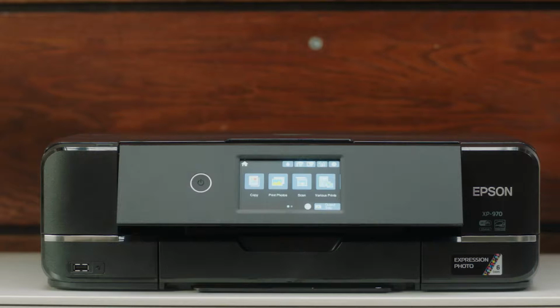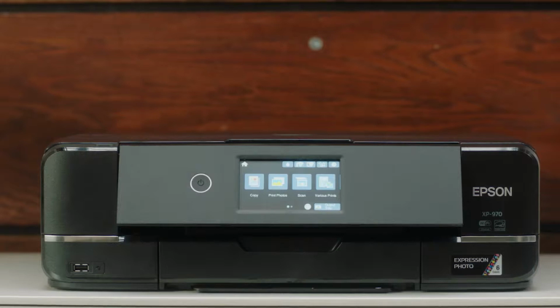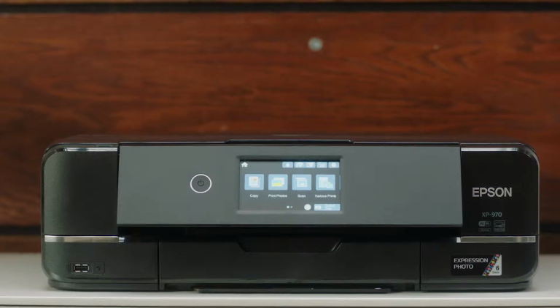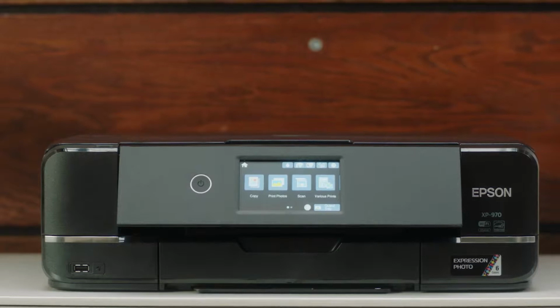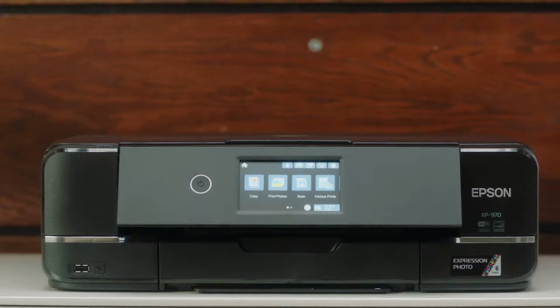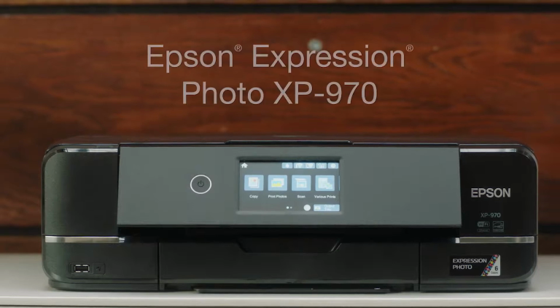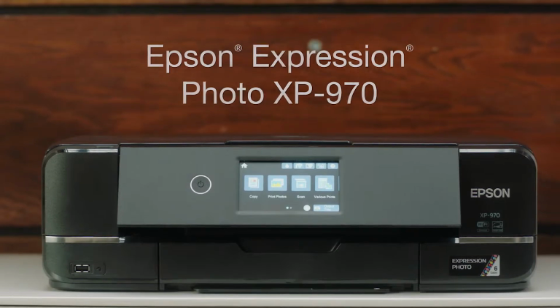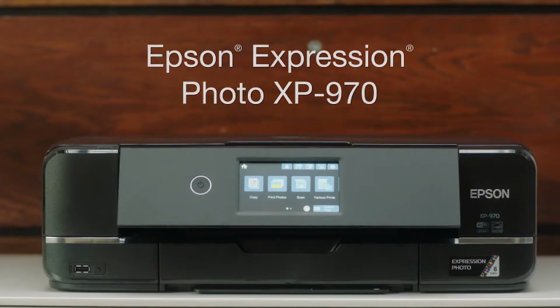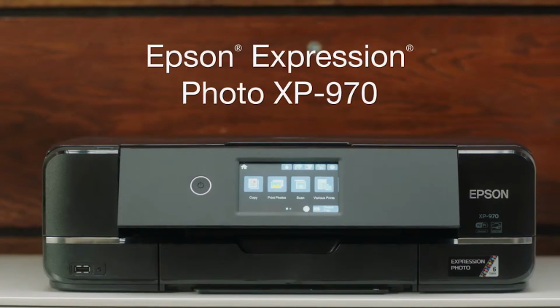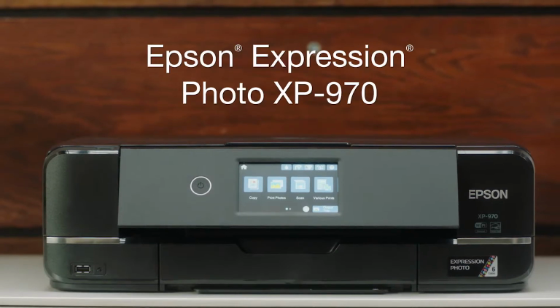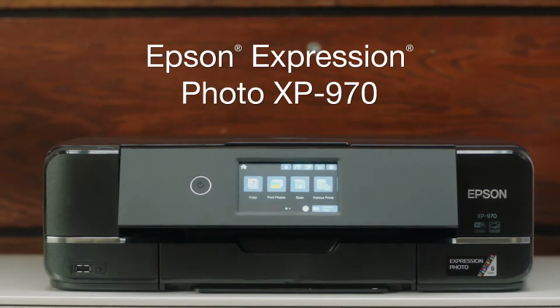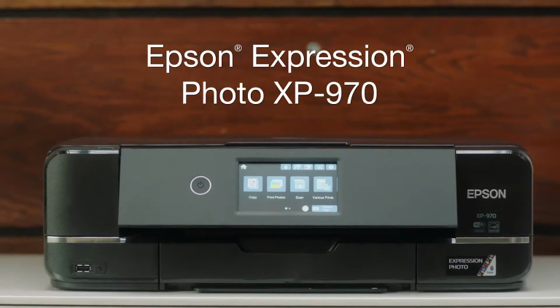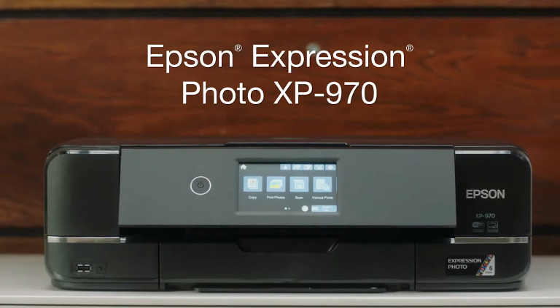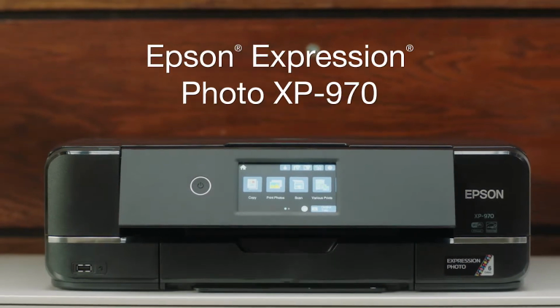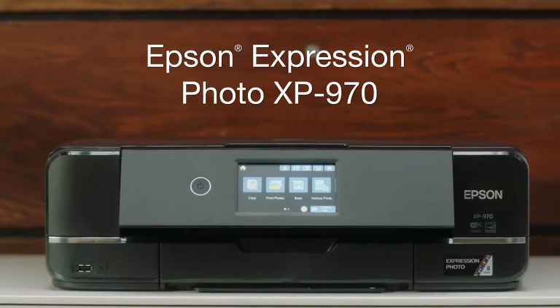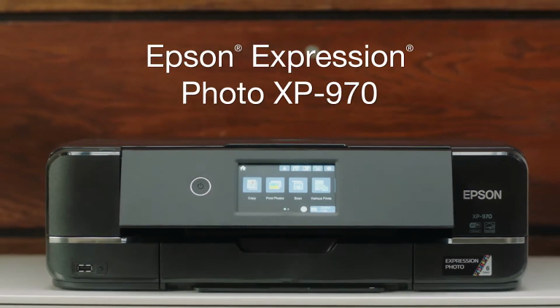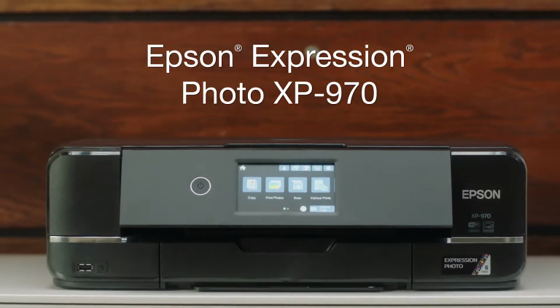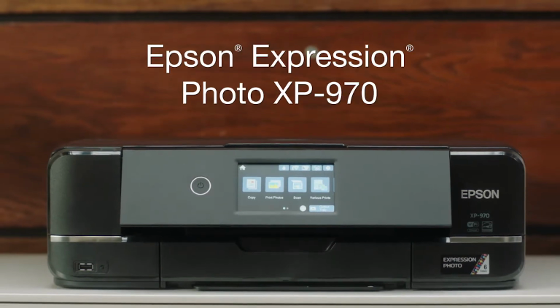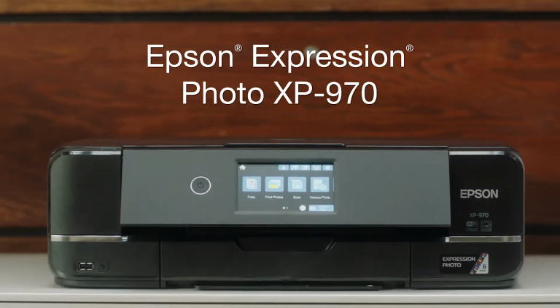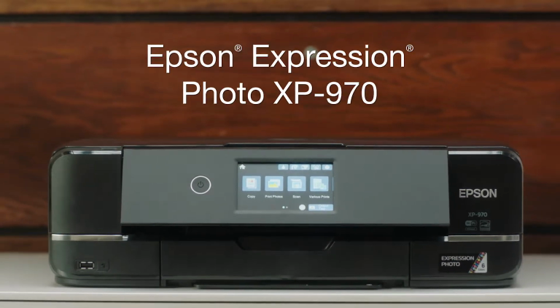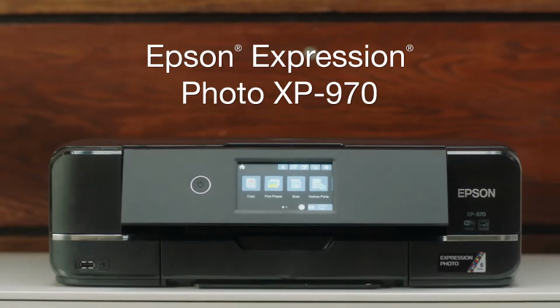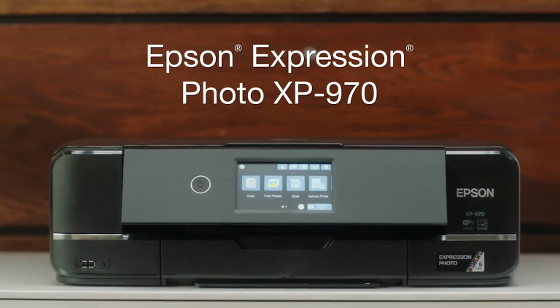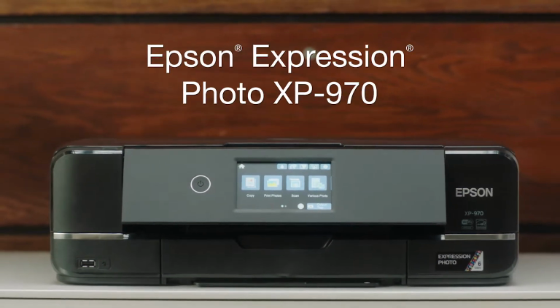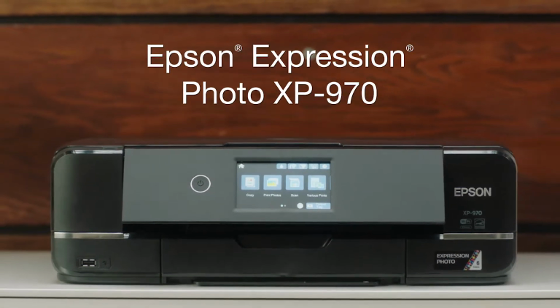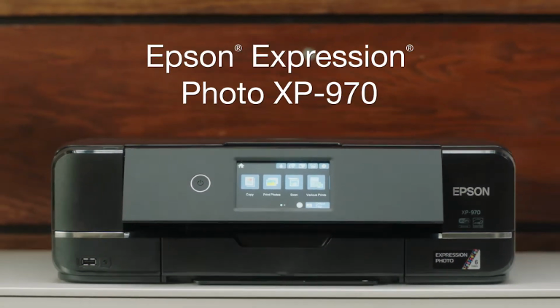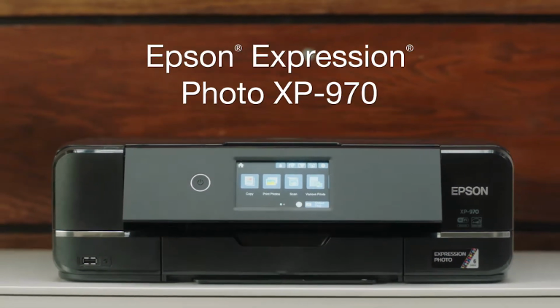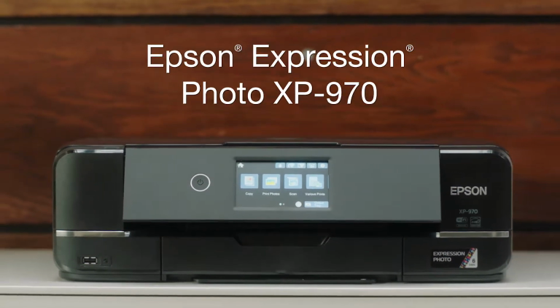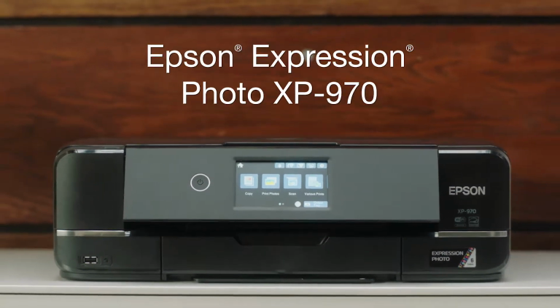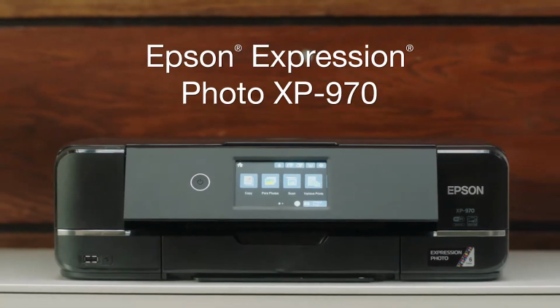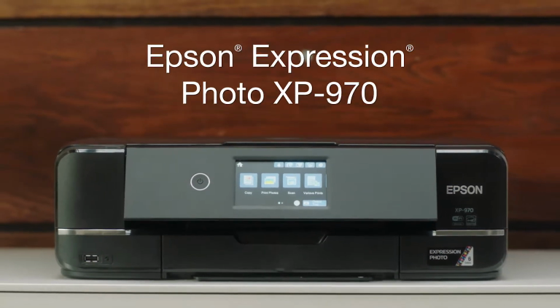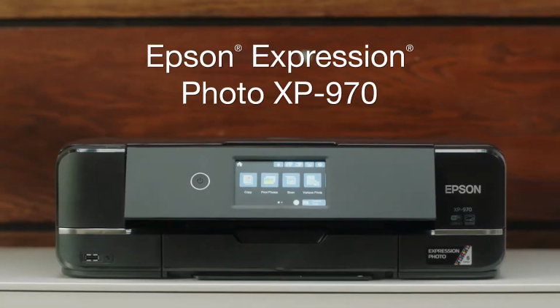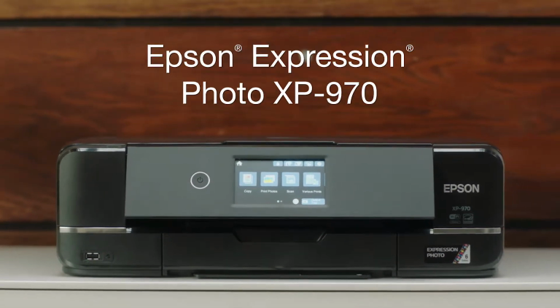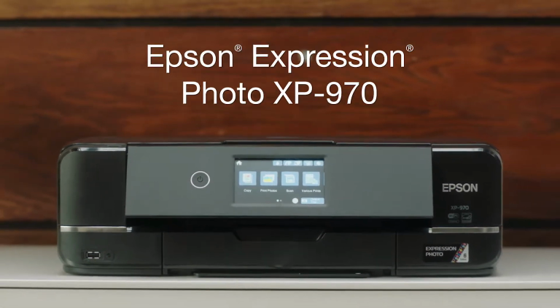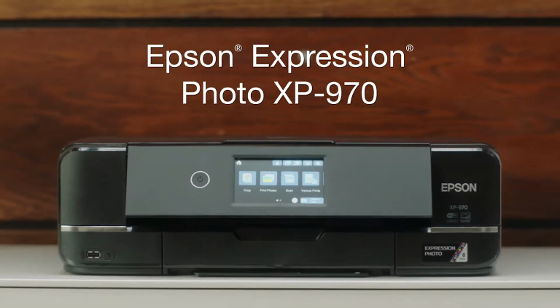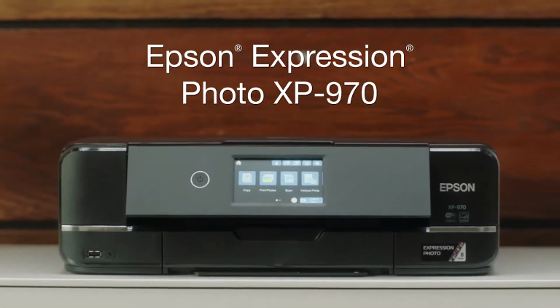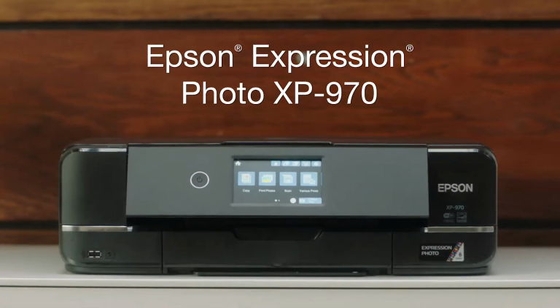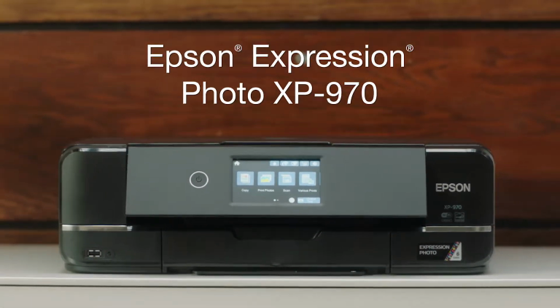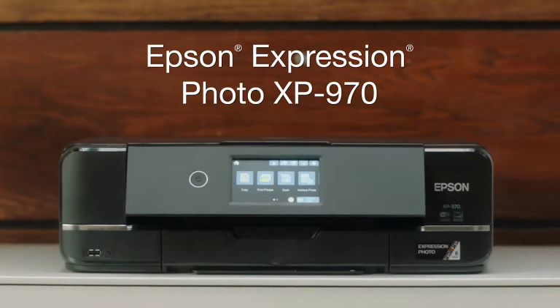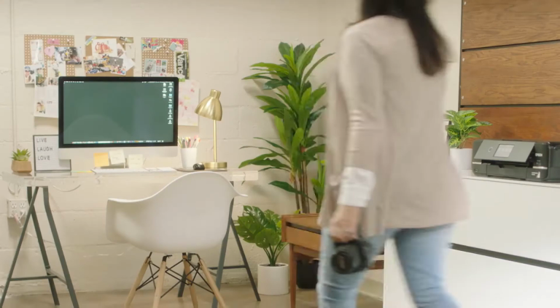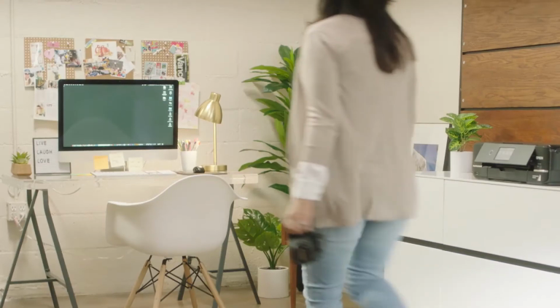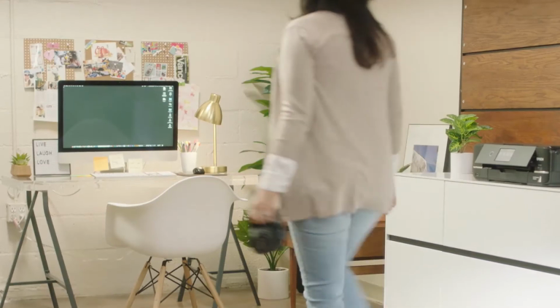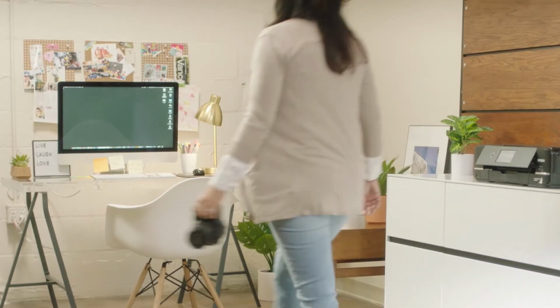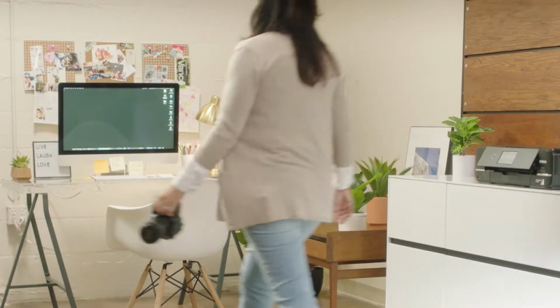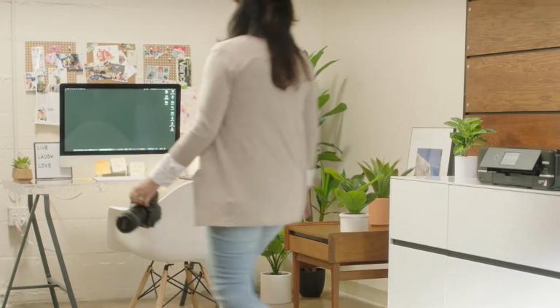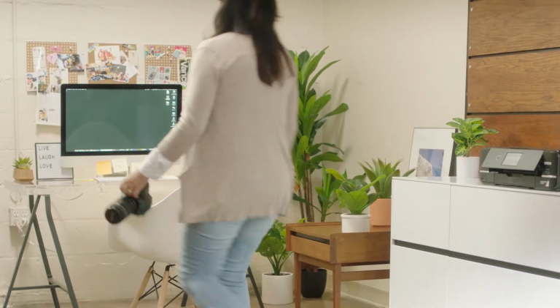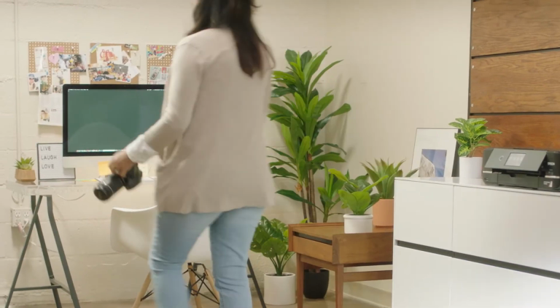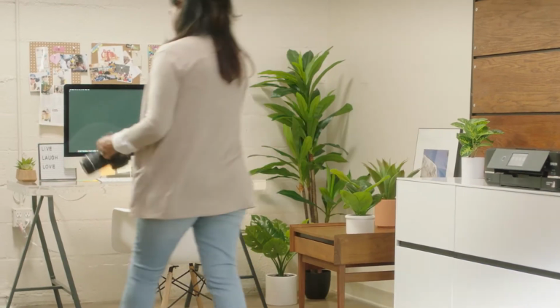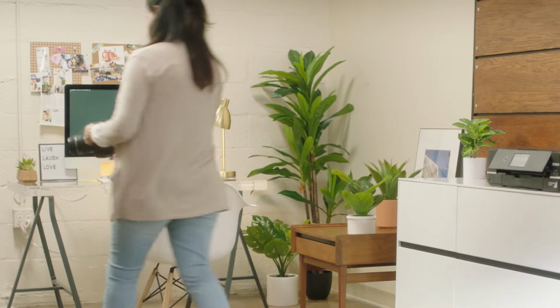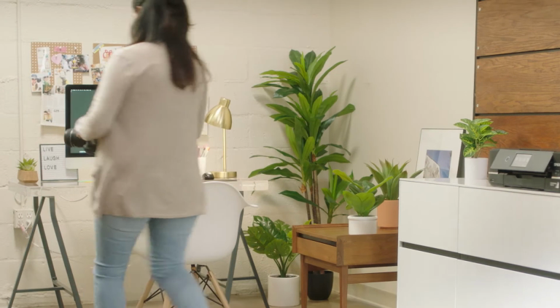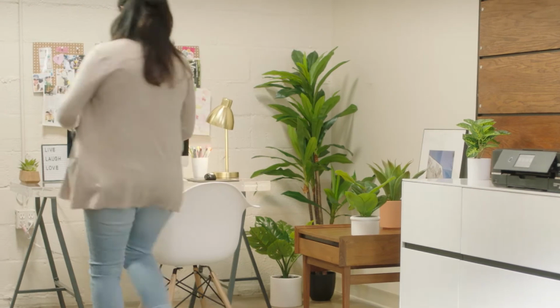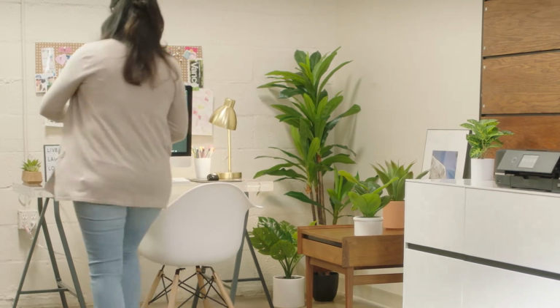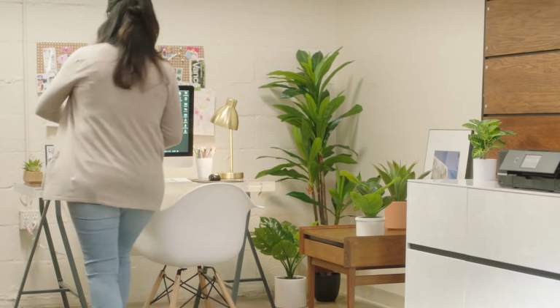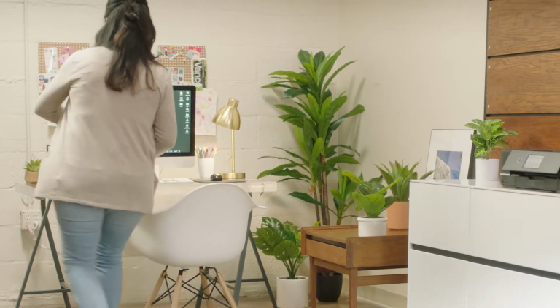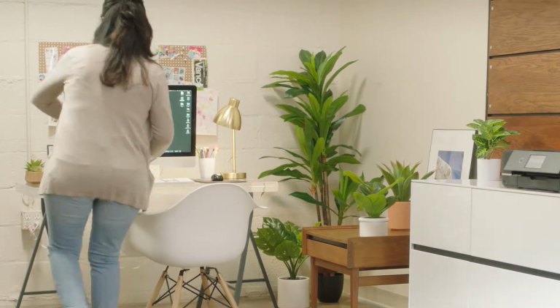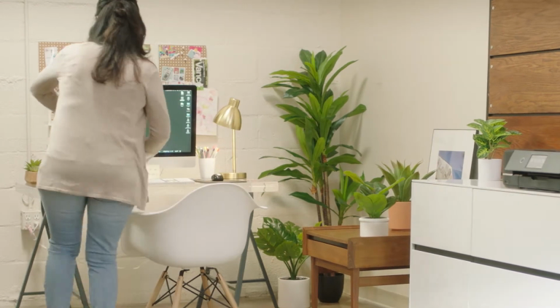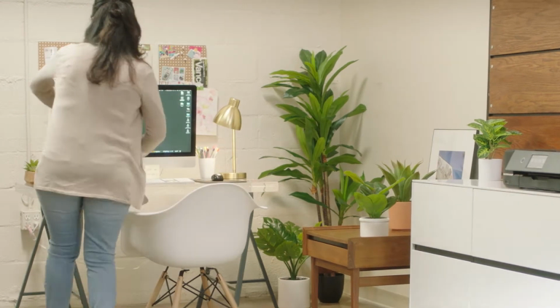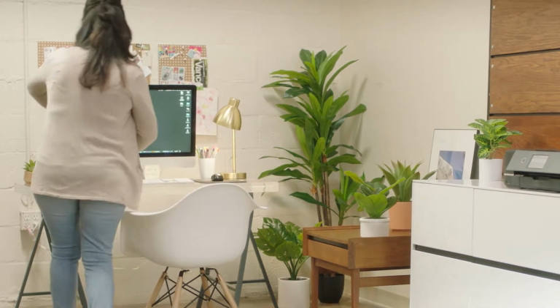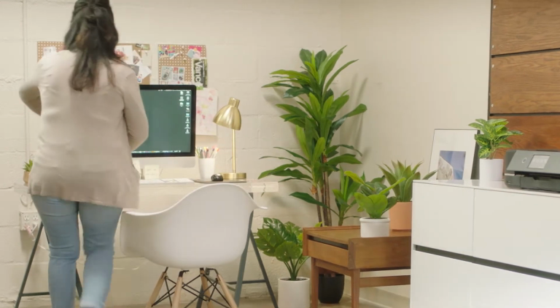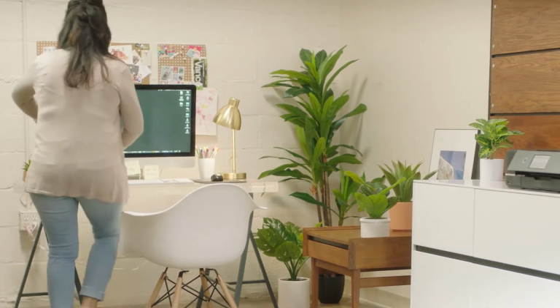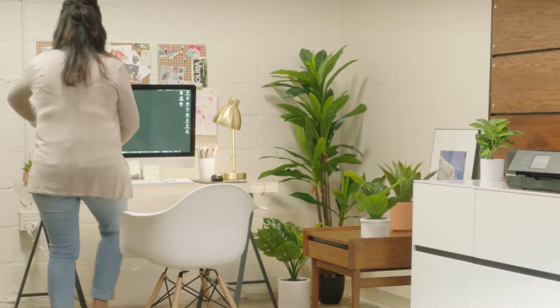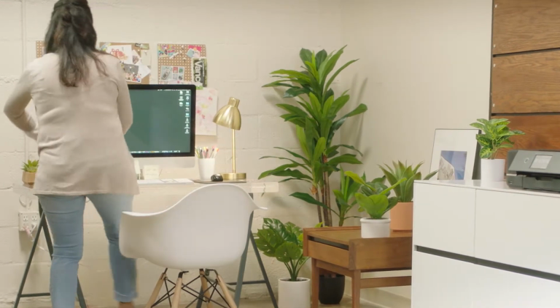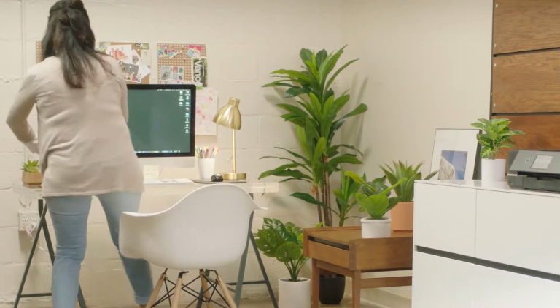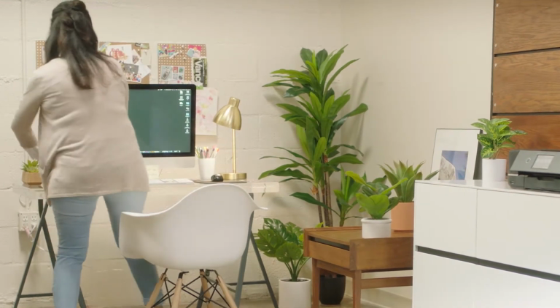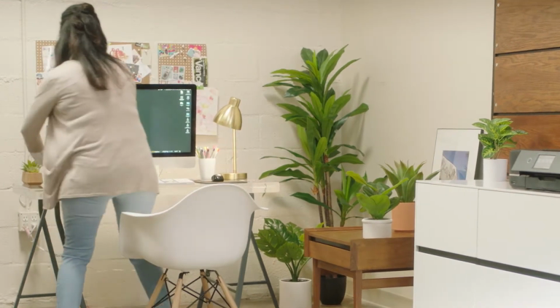The Expression Photo XP970 Small-in-One Printer by Epson is the ideal photo printer for all your creative projects.